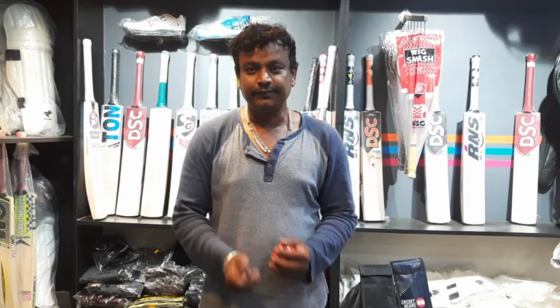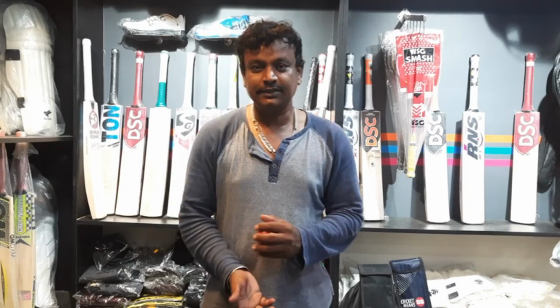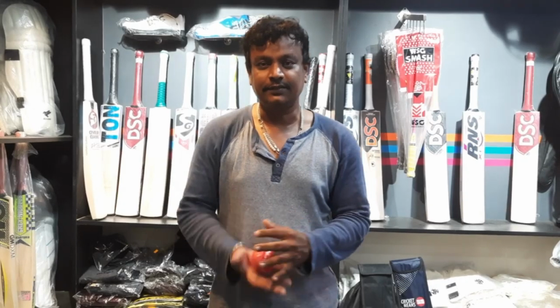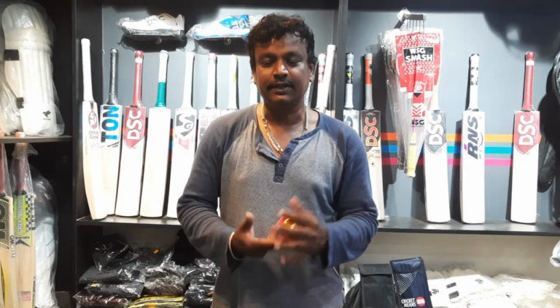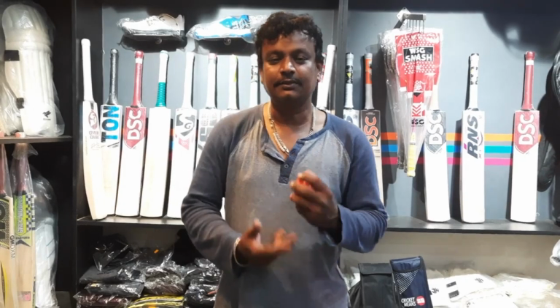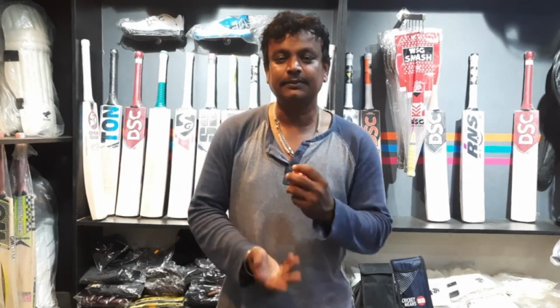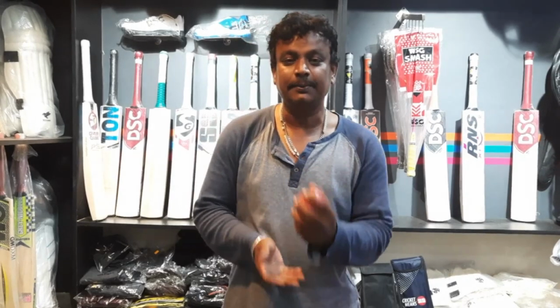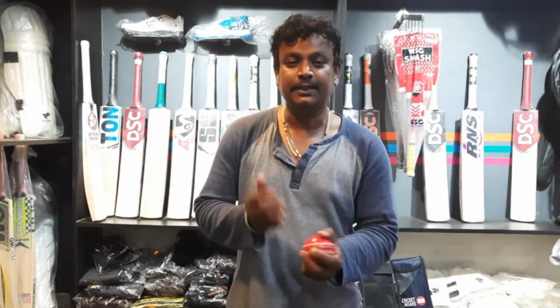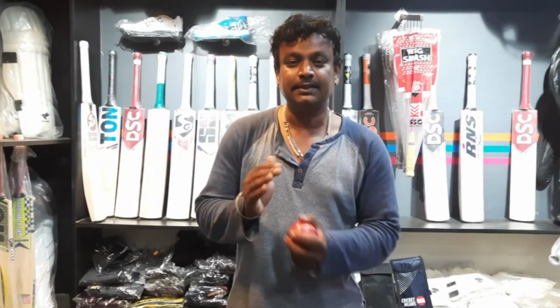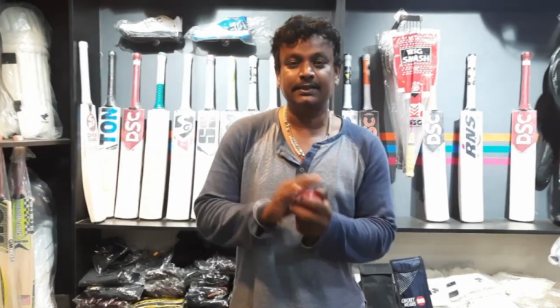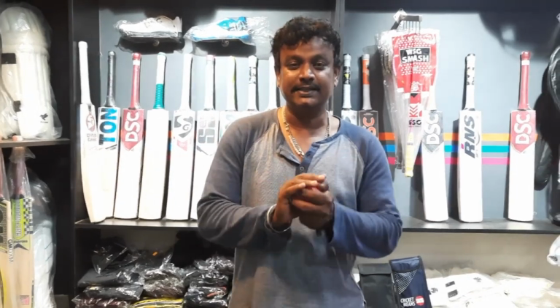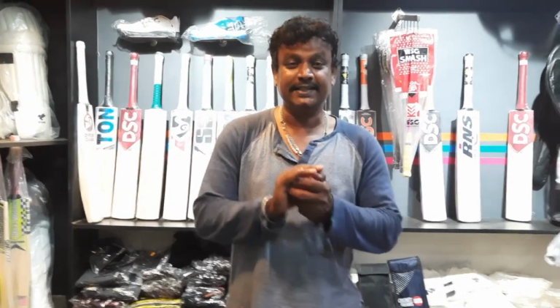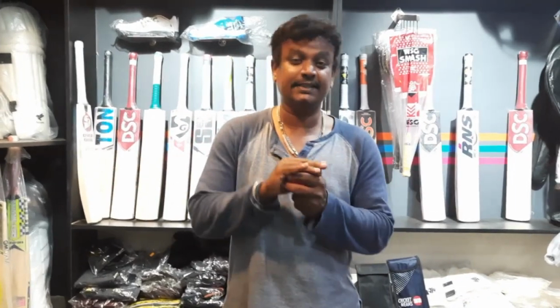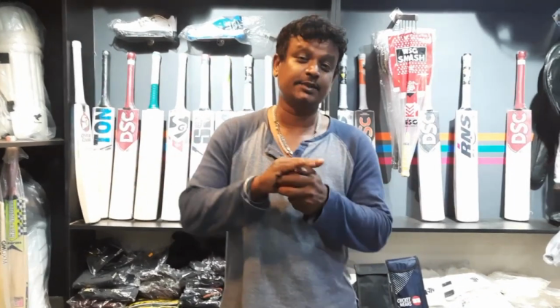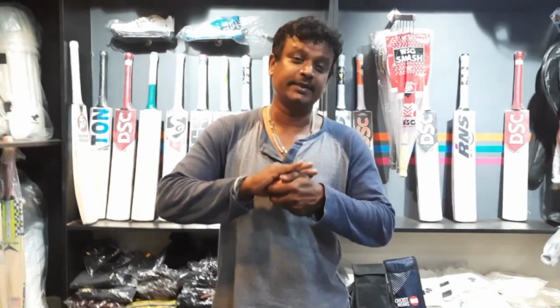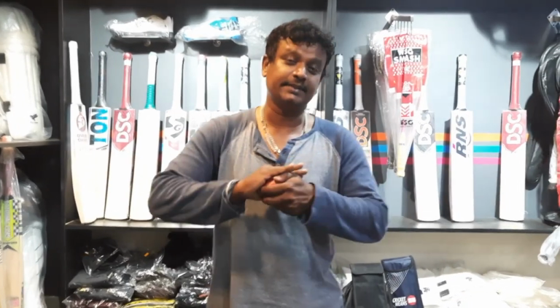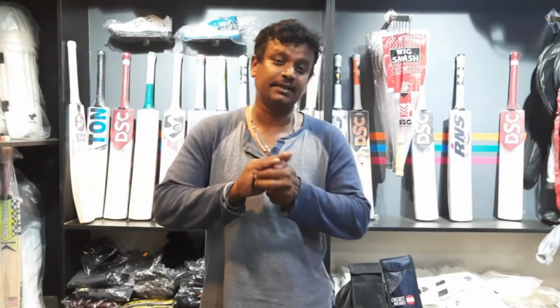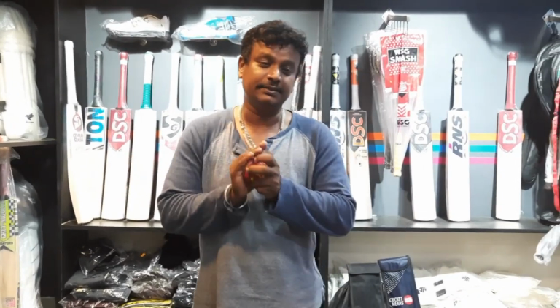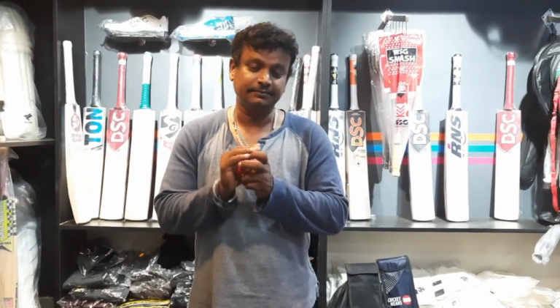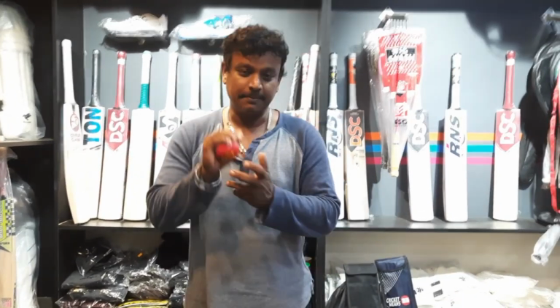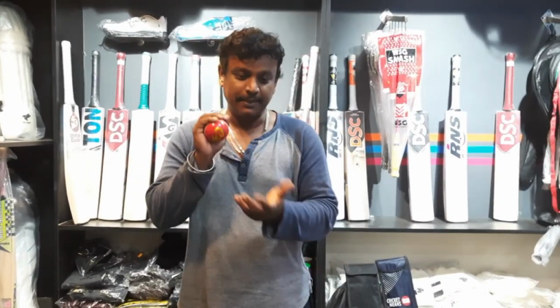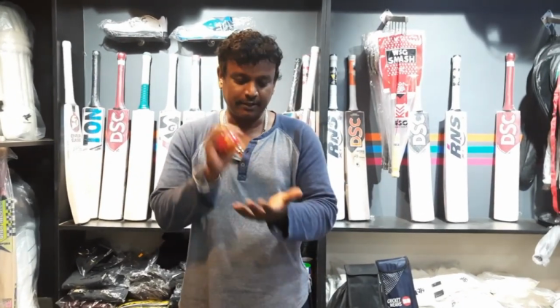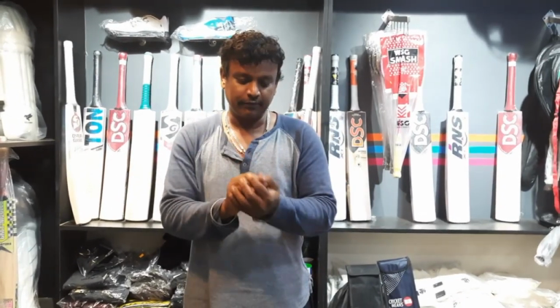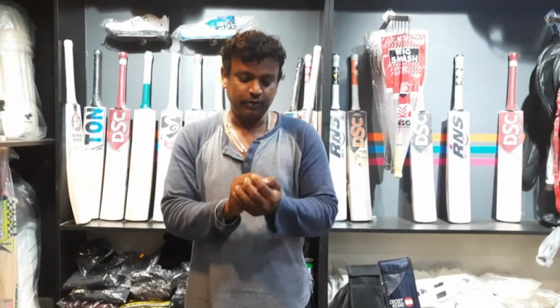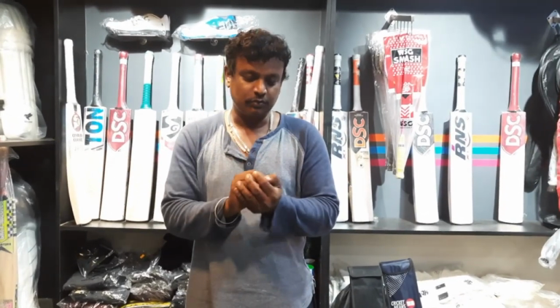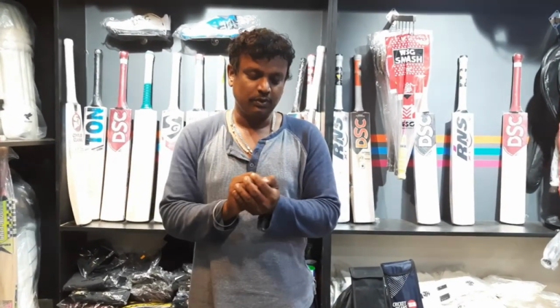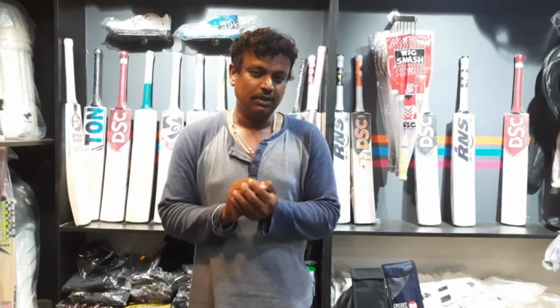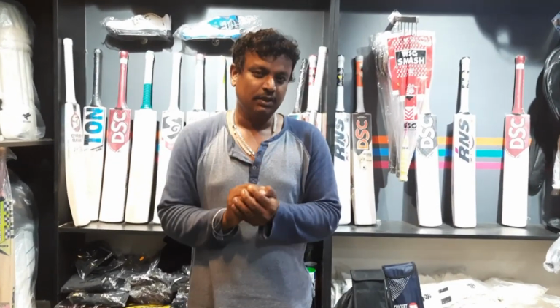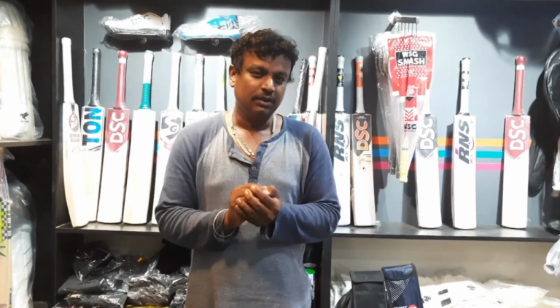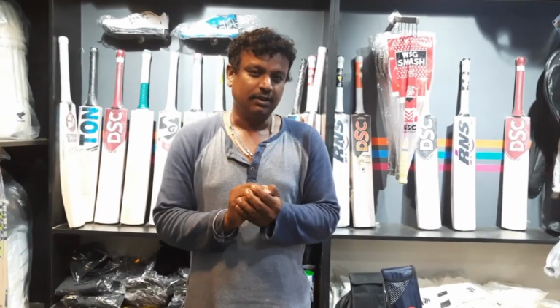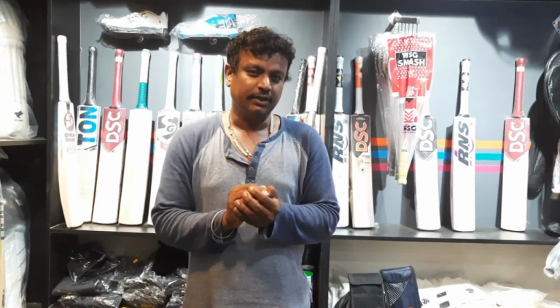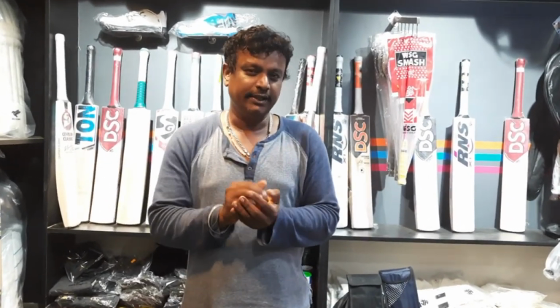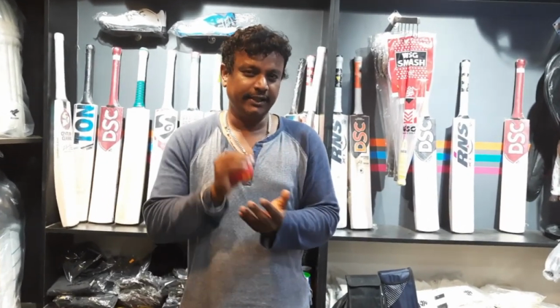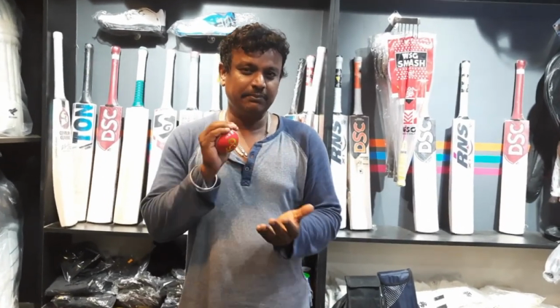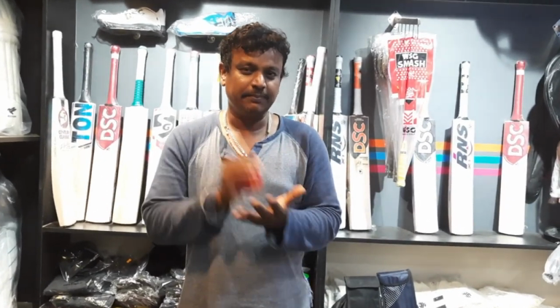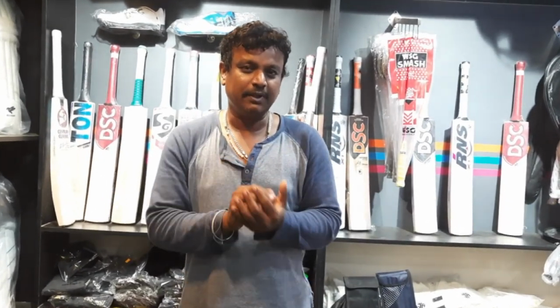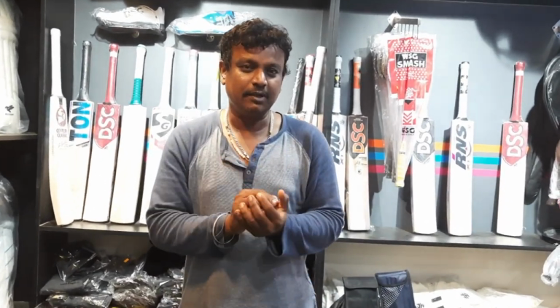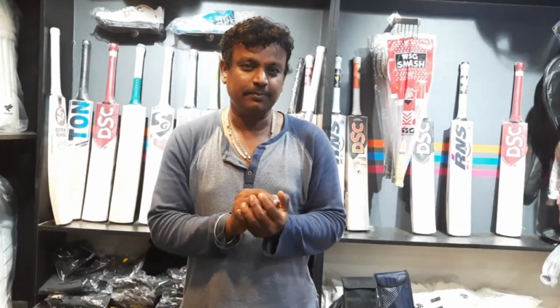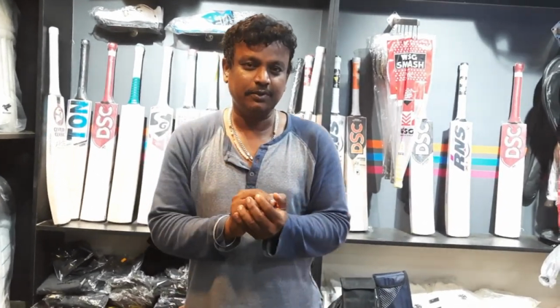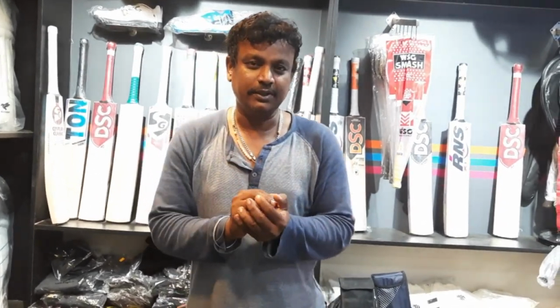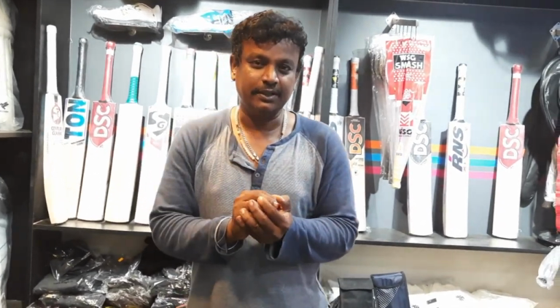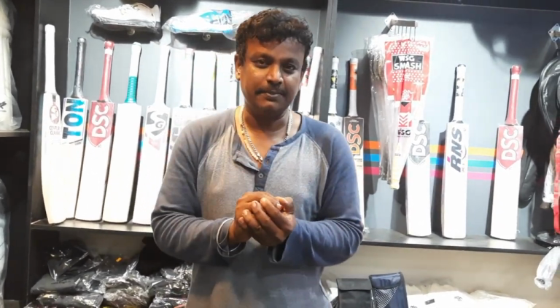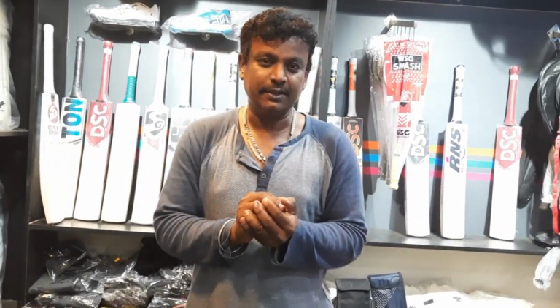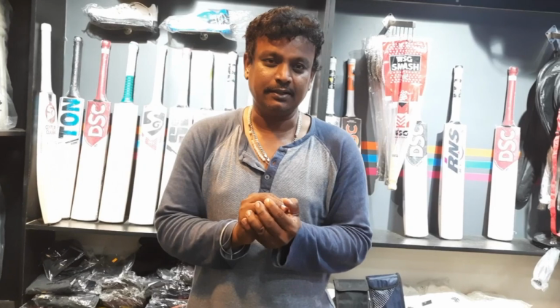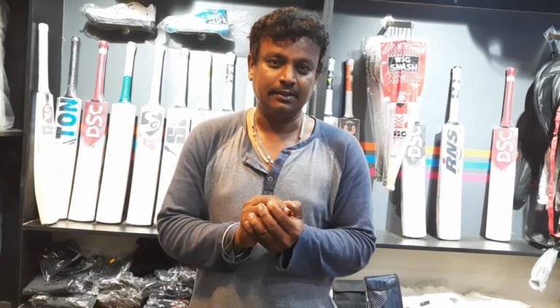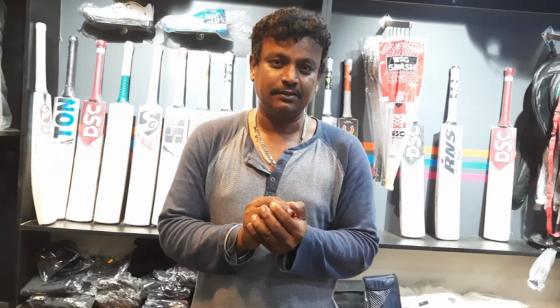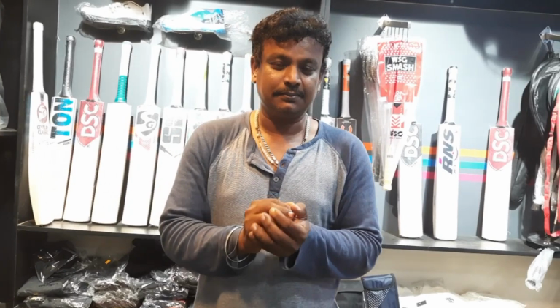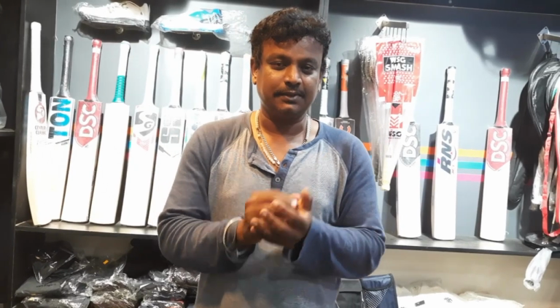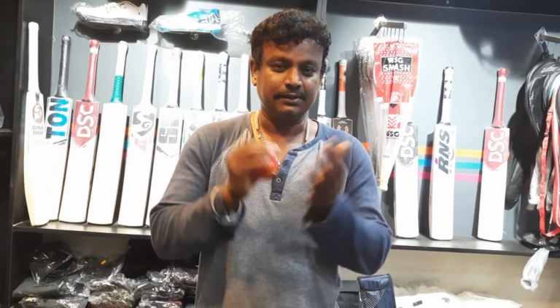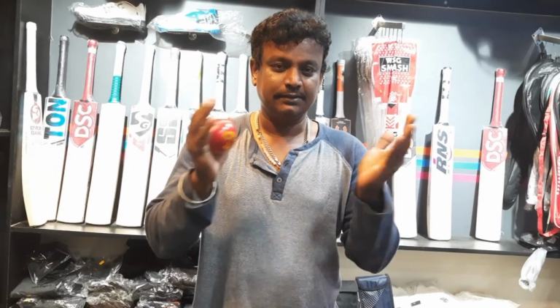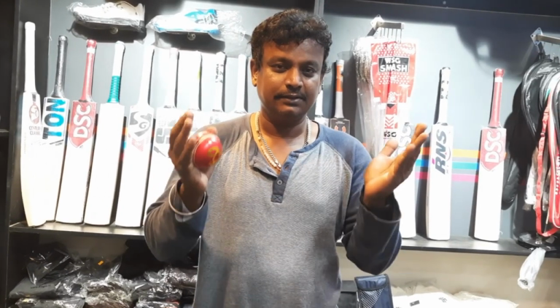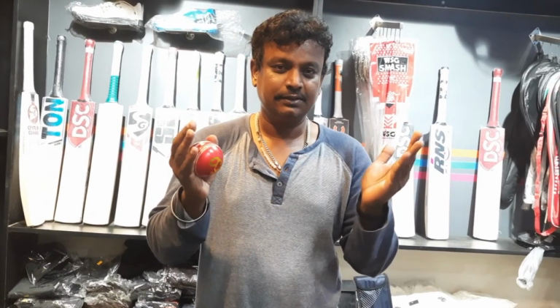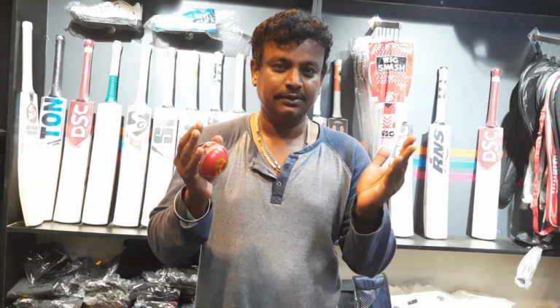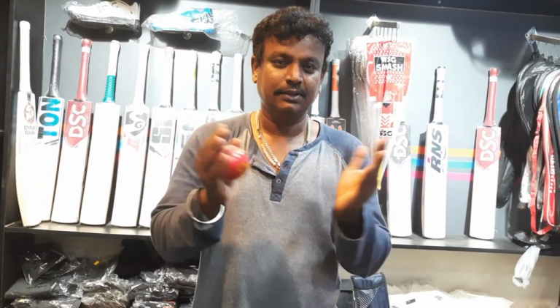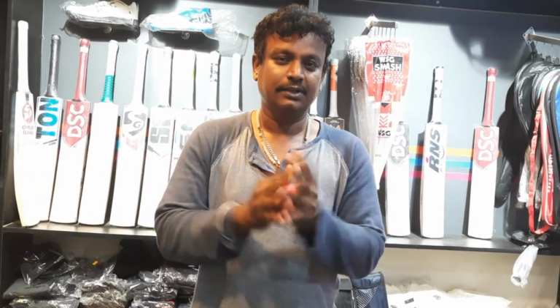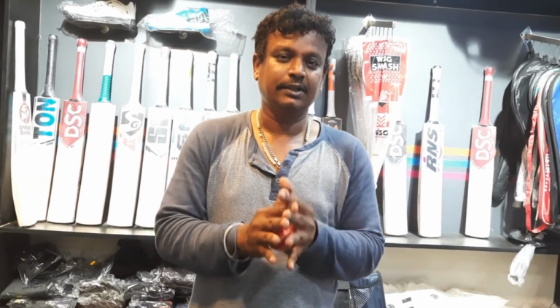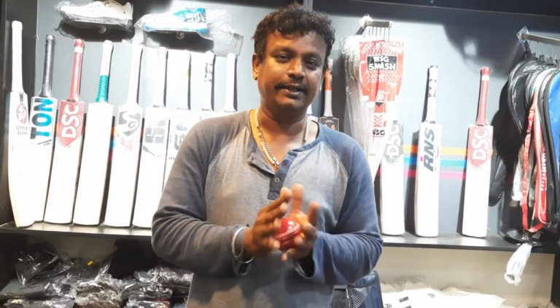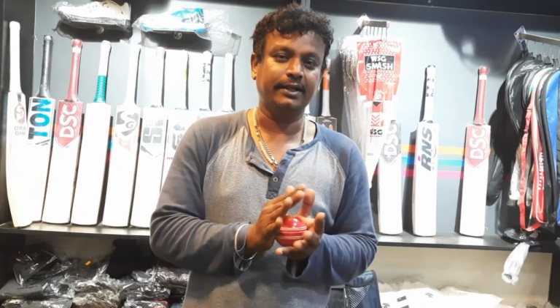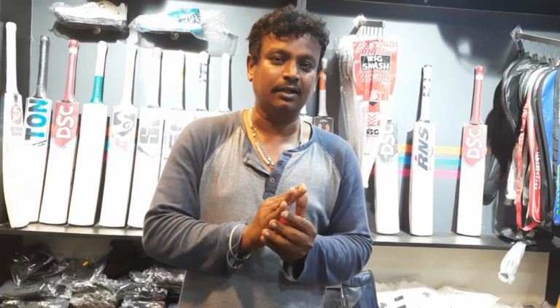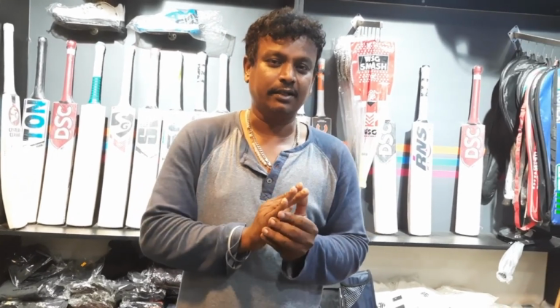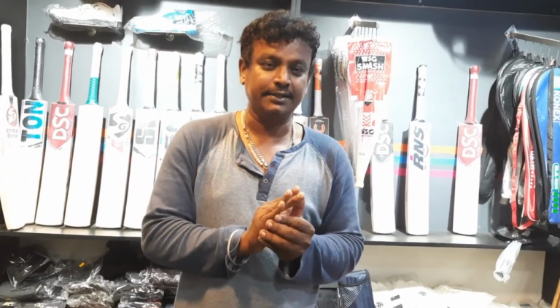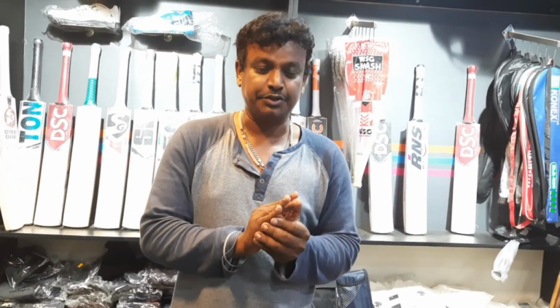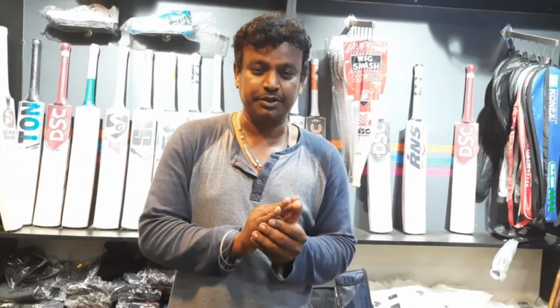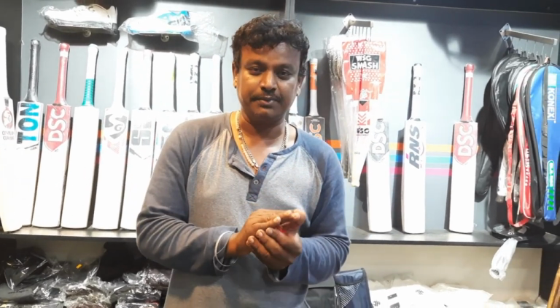Hey friends, welcome to JKS Experience Bat Review. What is the bat? This is our KLR Xtreme.